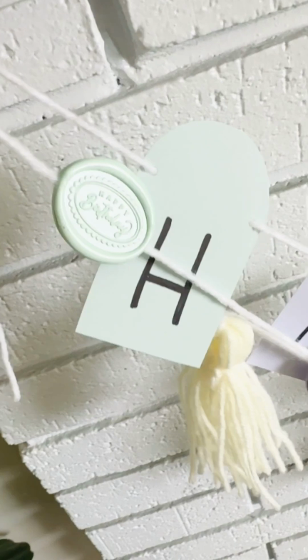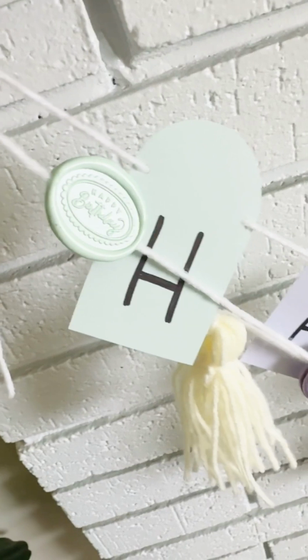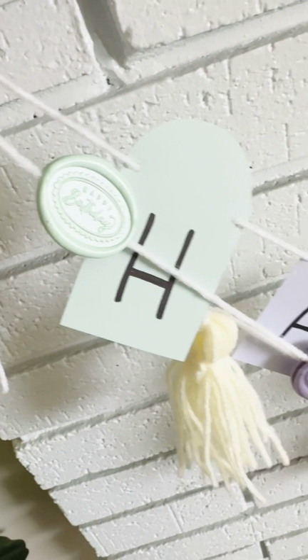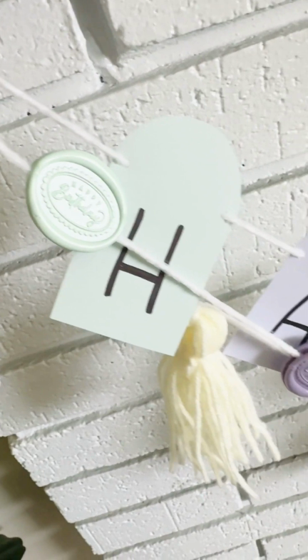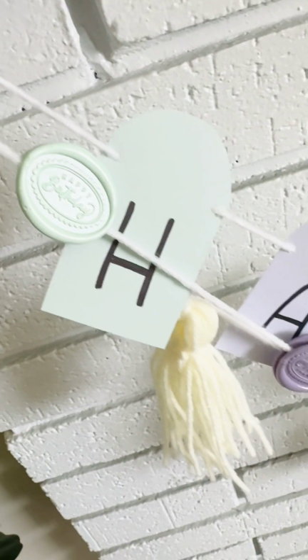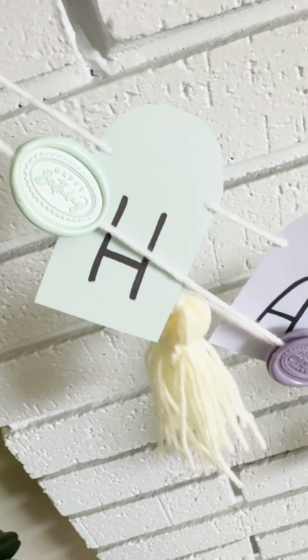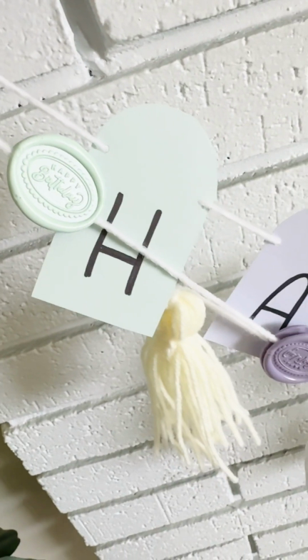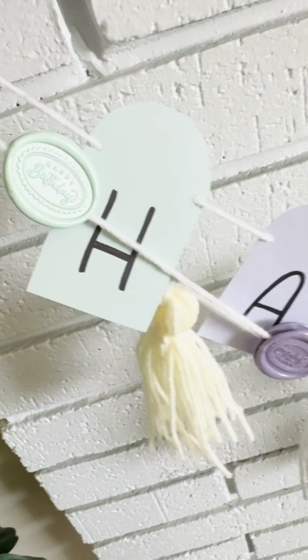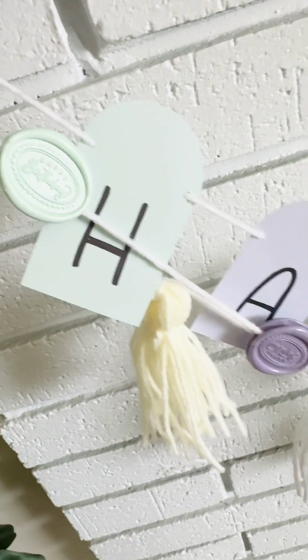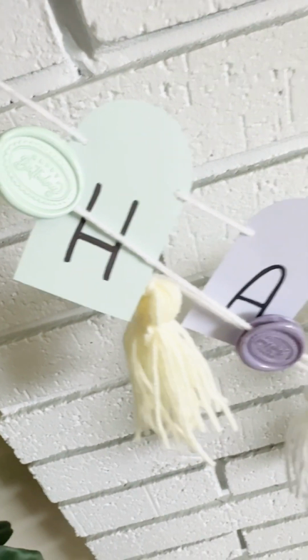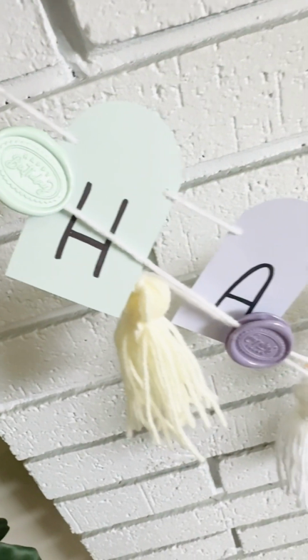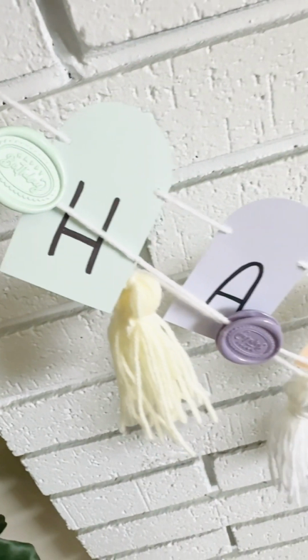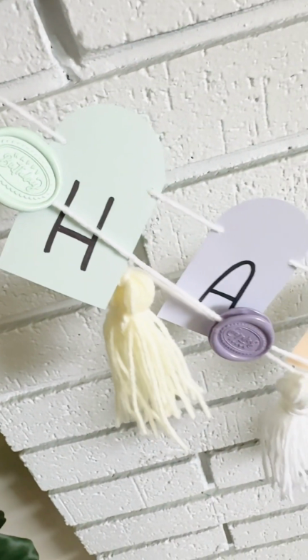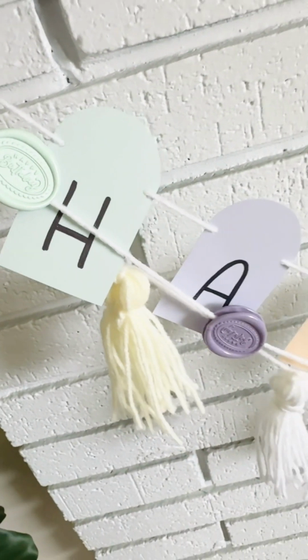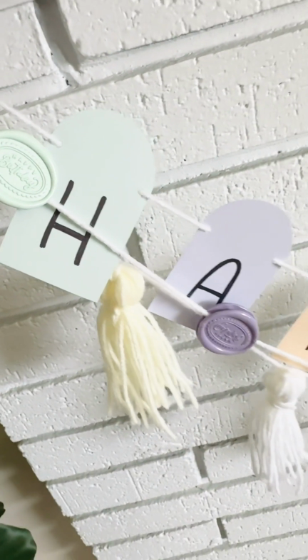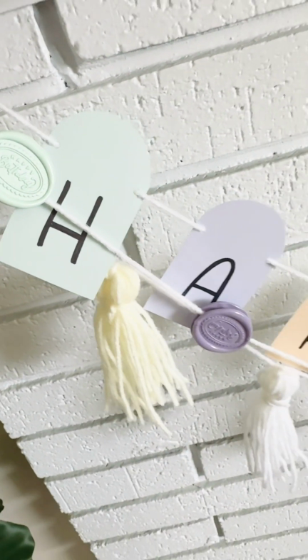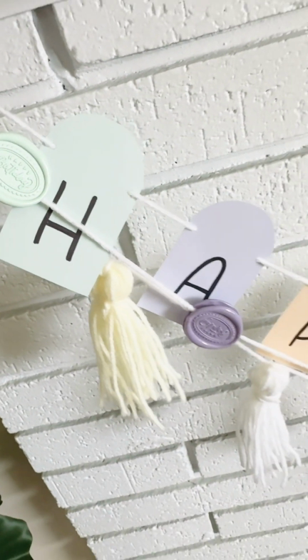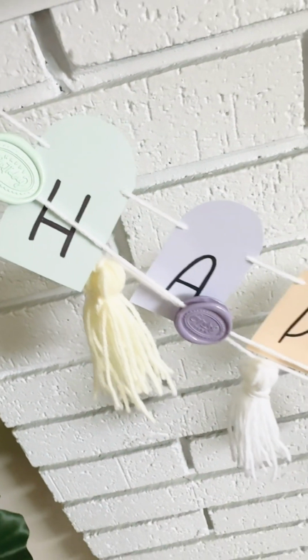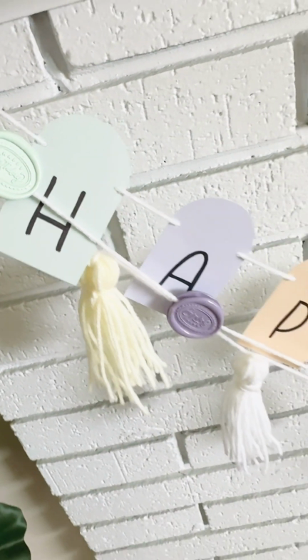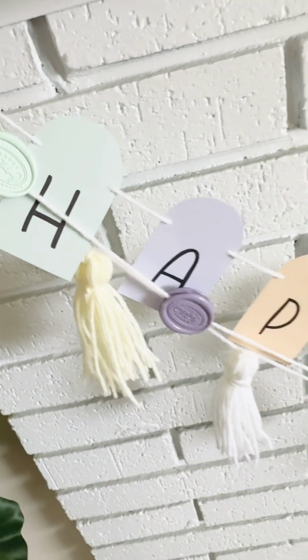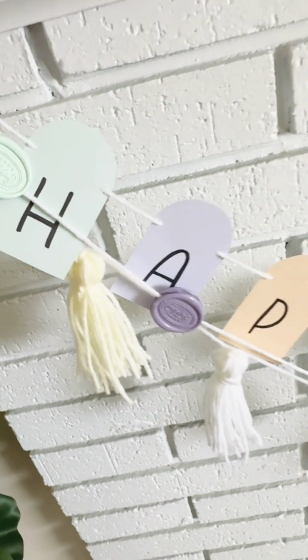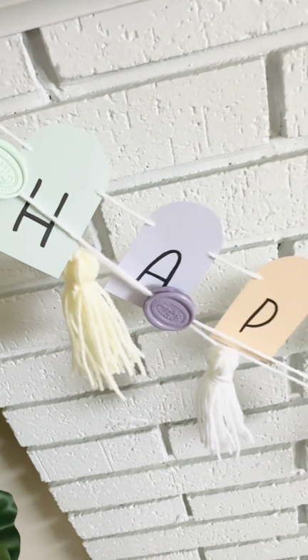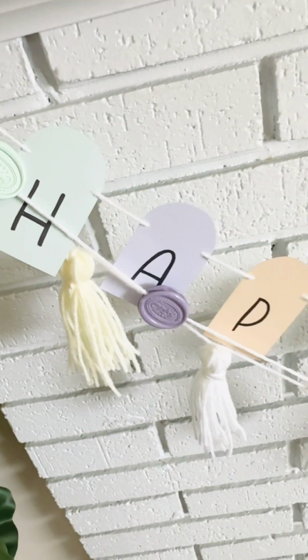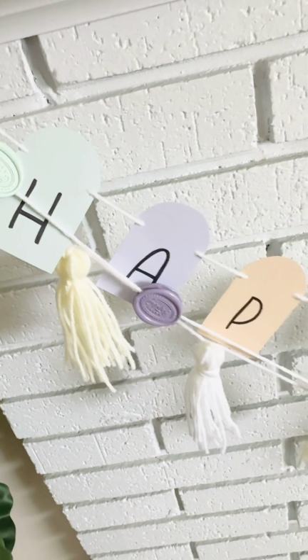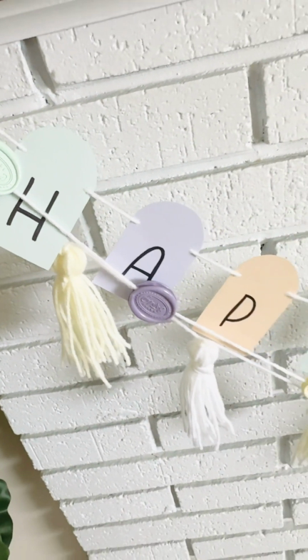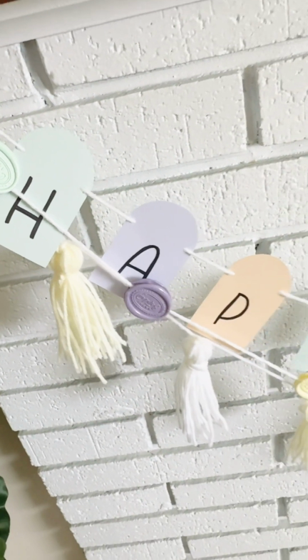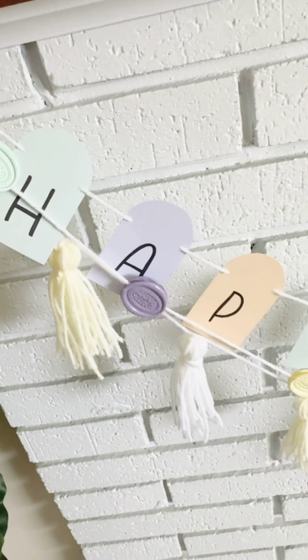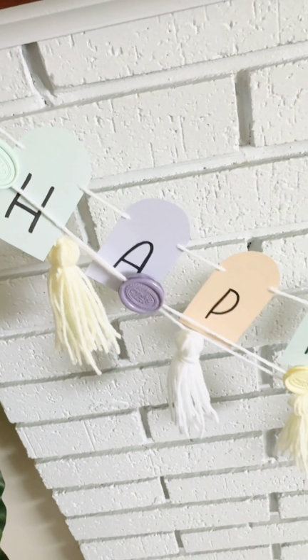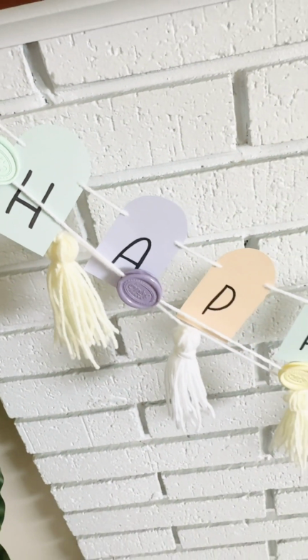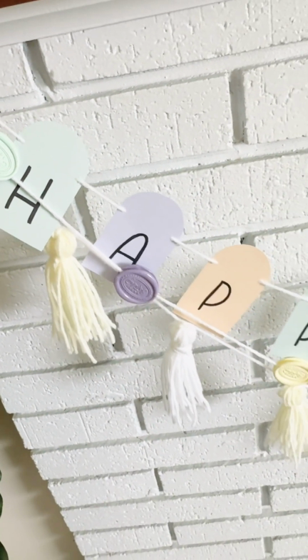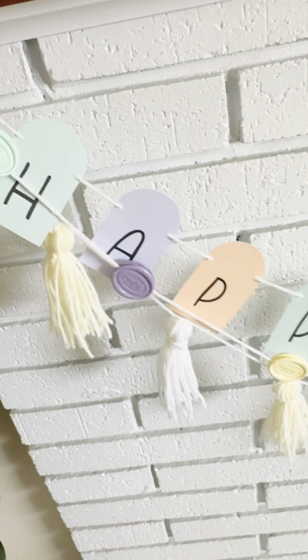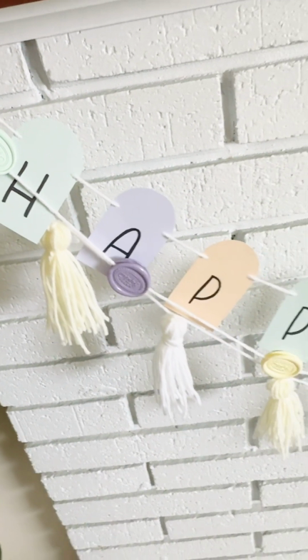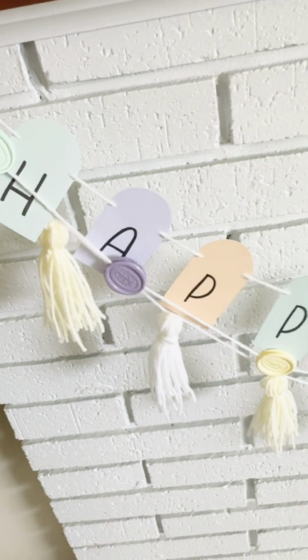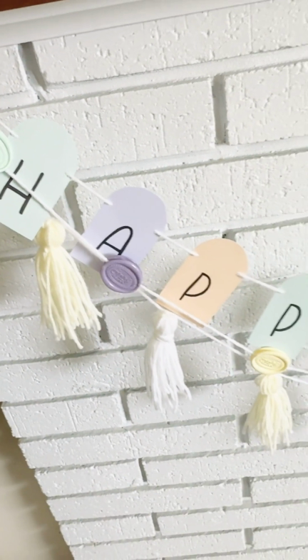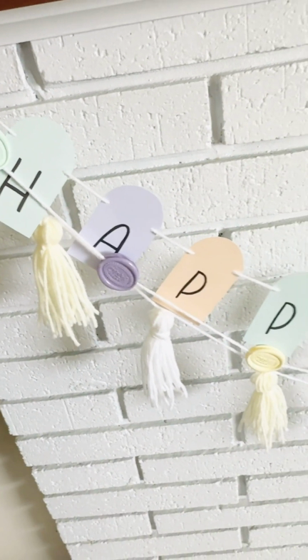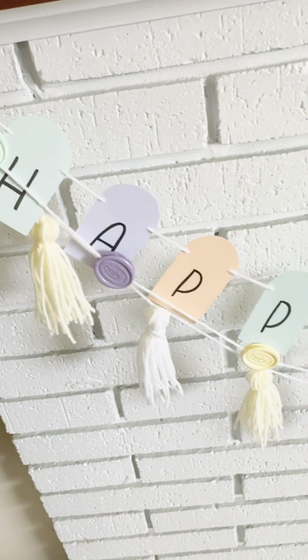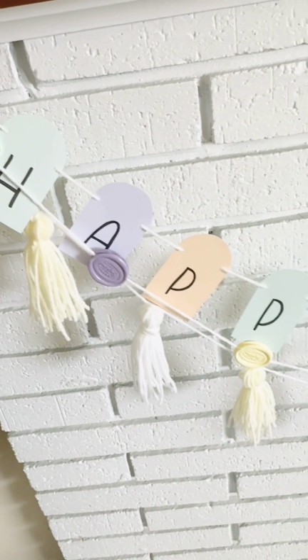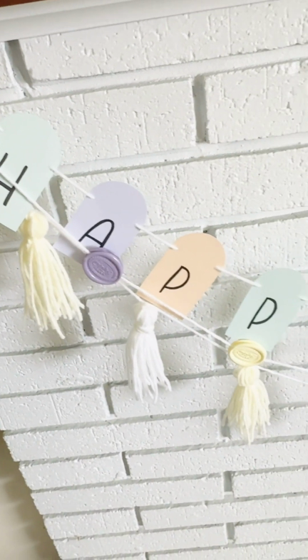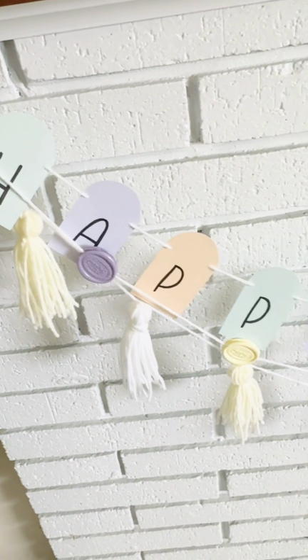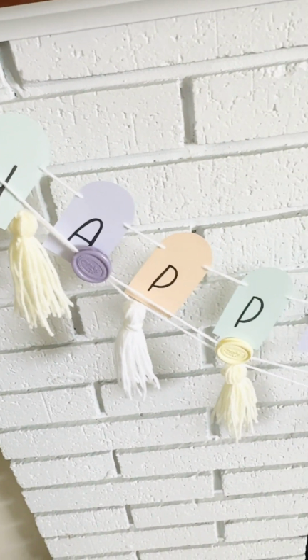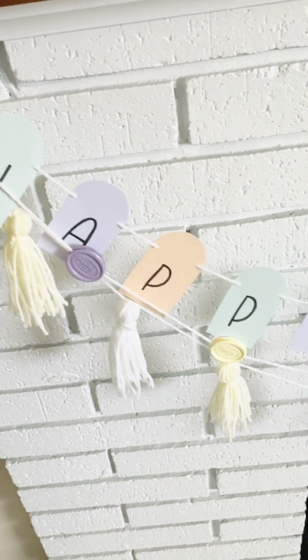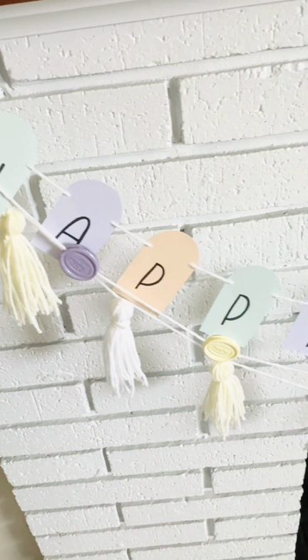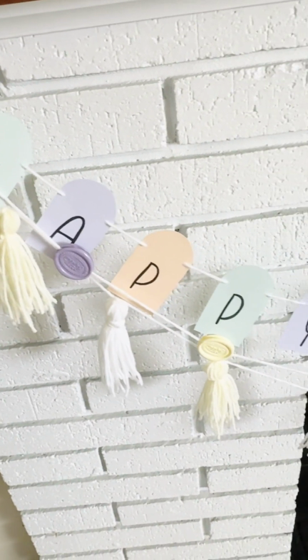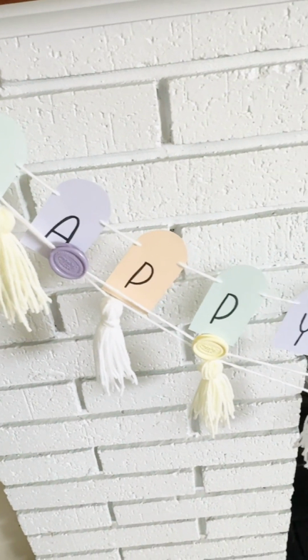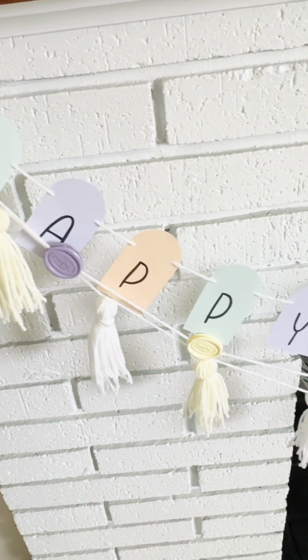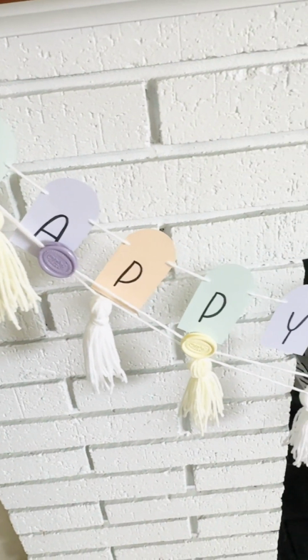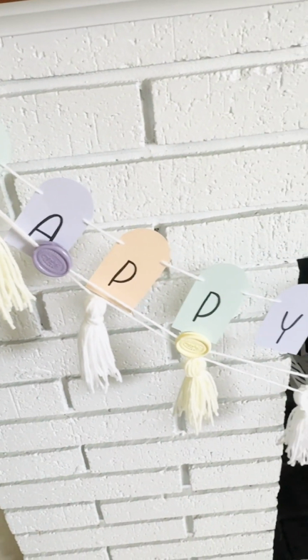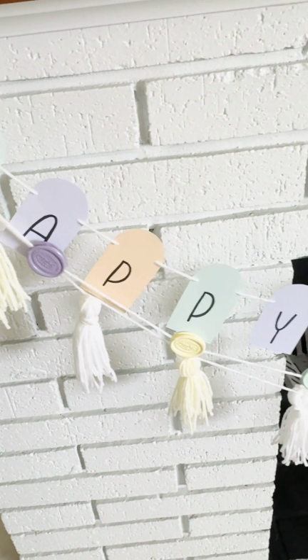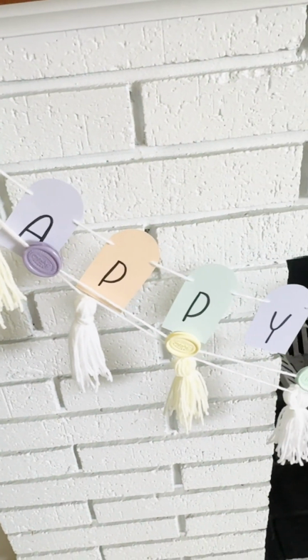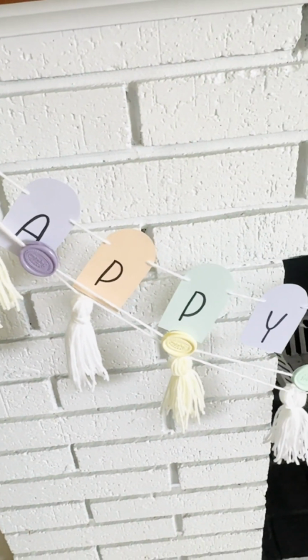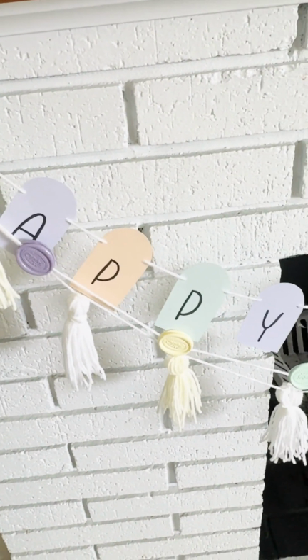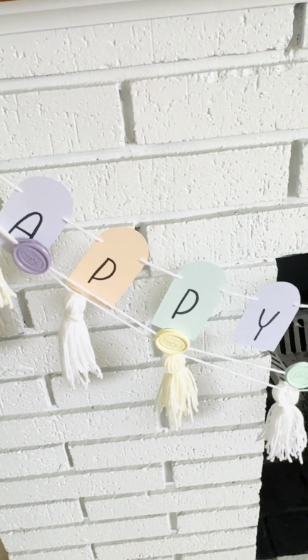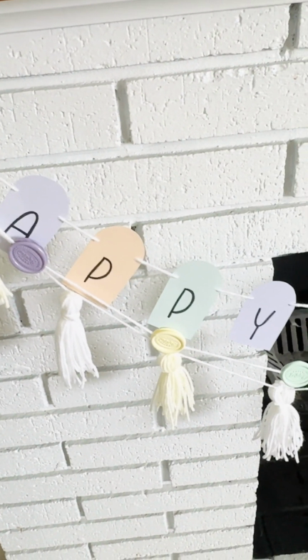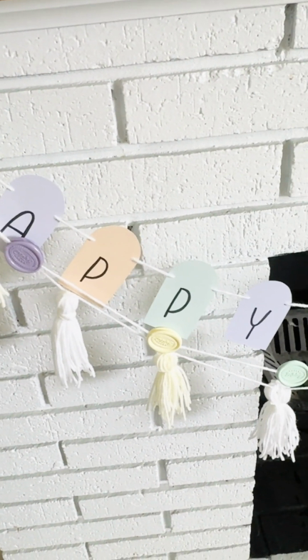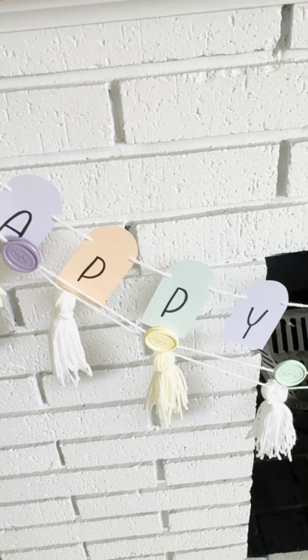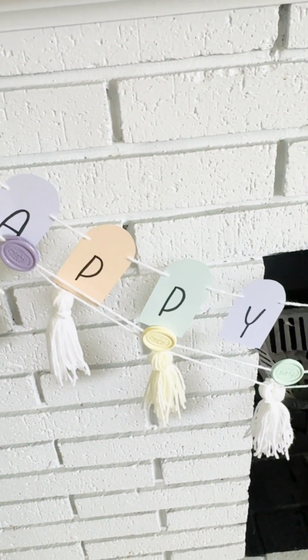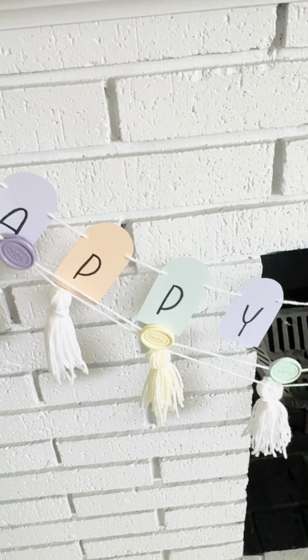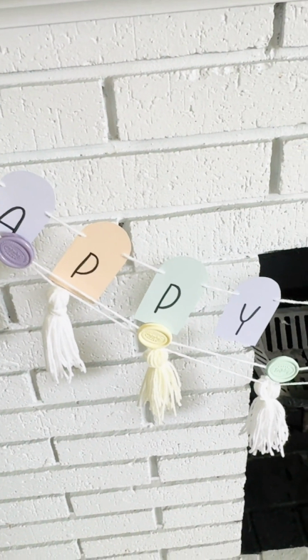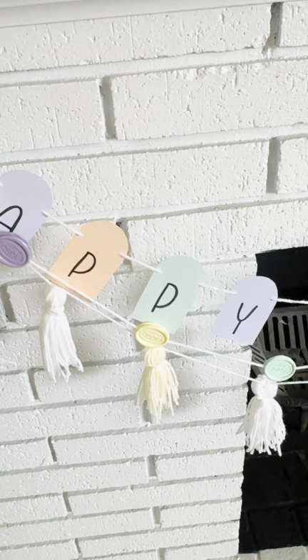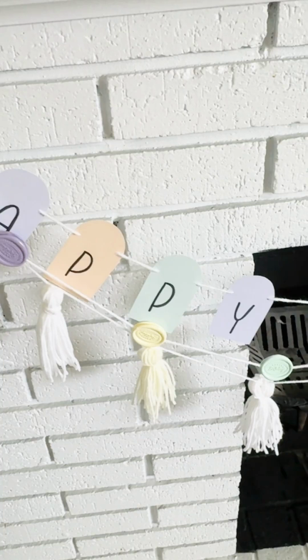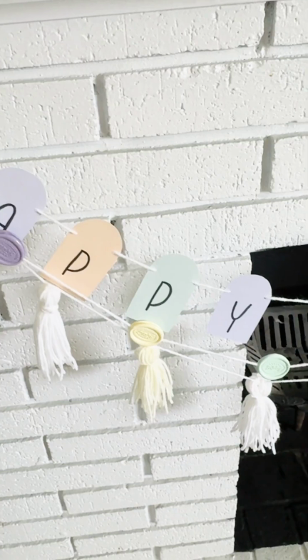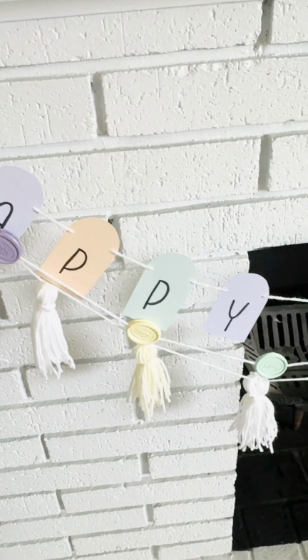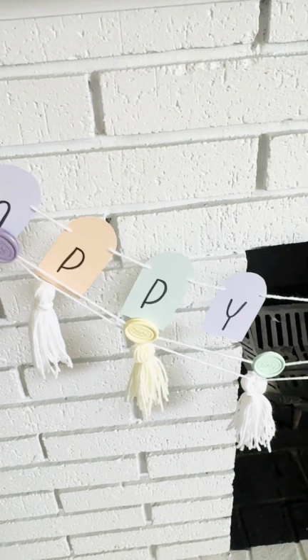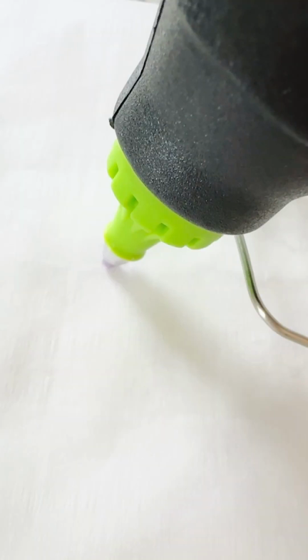In this video, I'm going to show you how to make this super cute wax seal garland to go with a happy birthday banner.